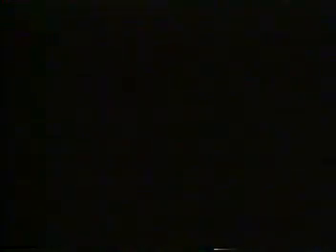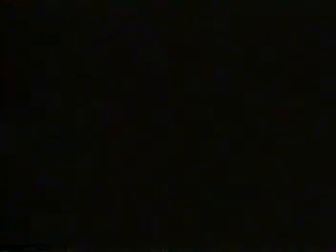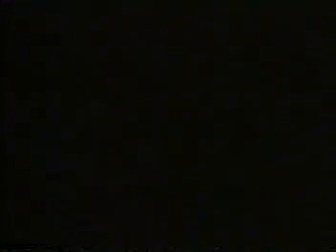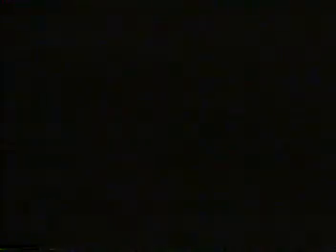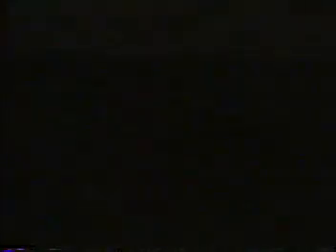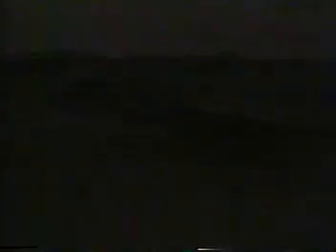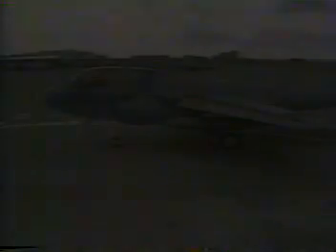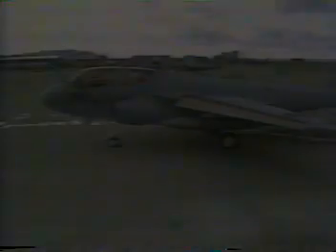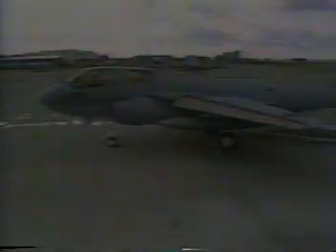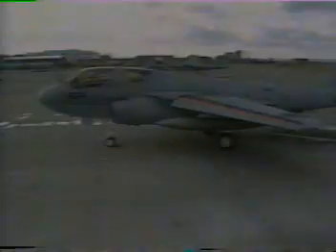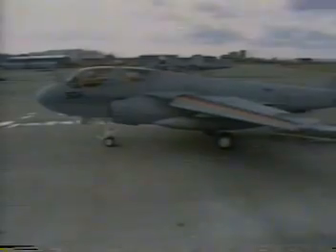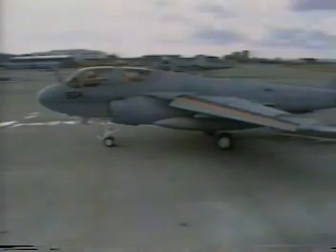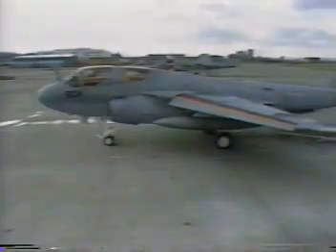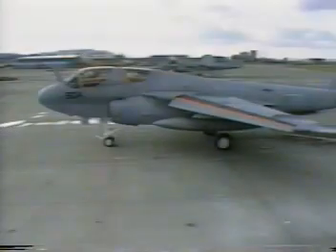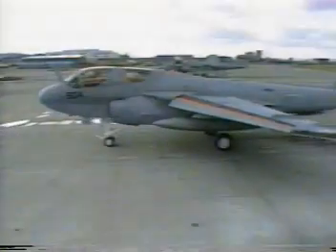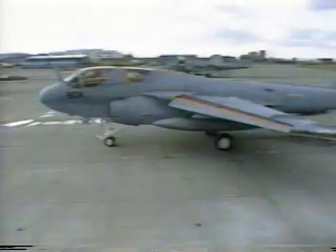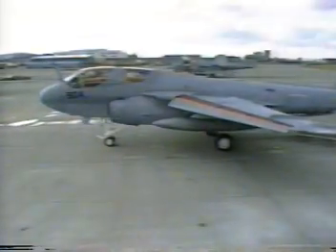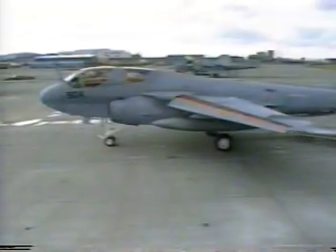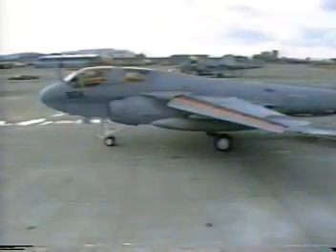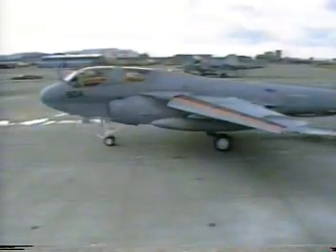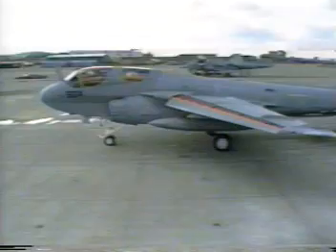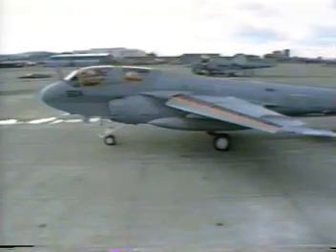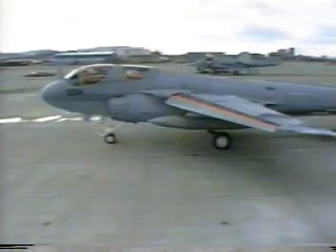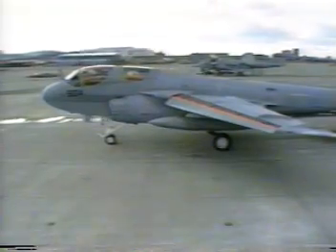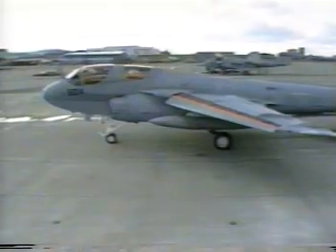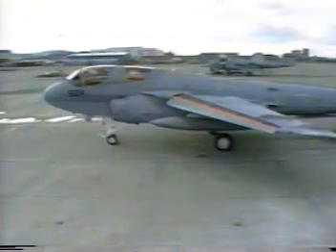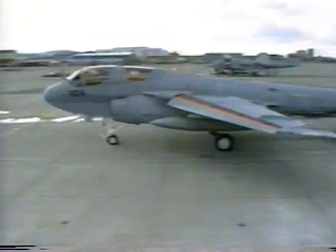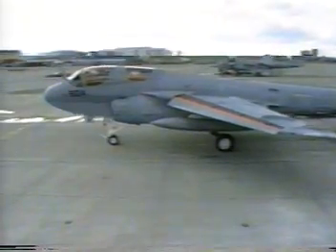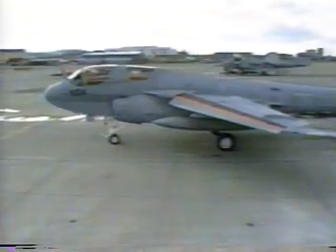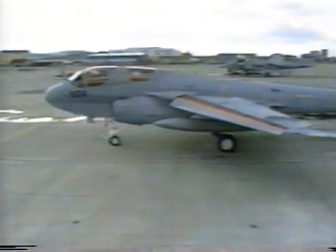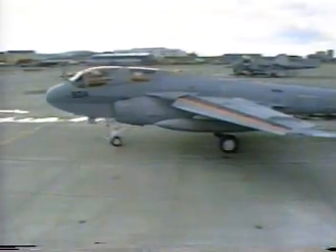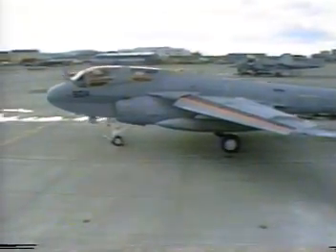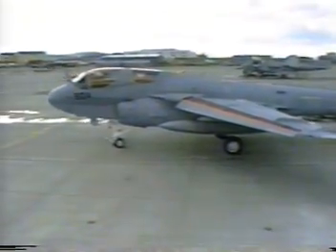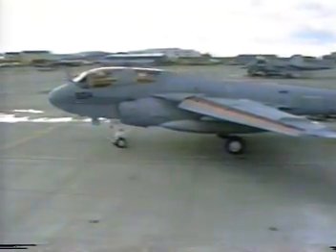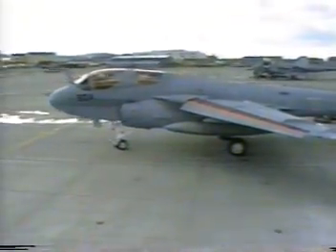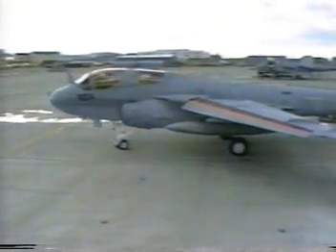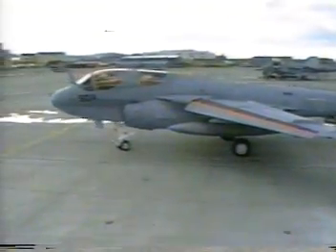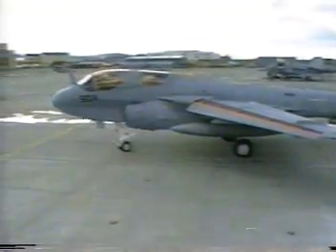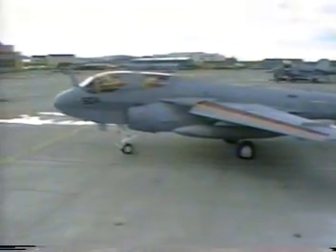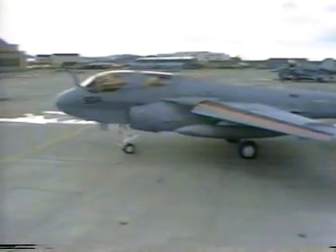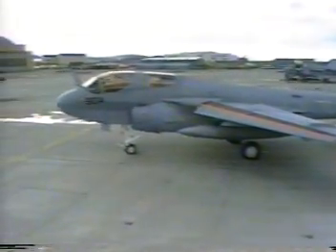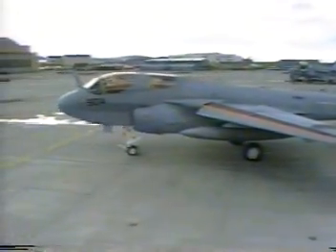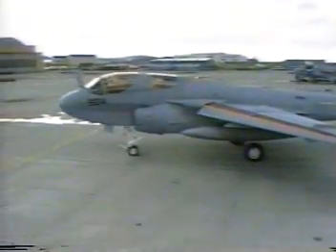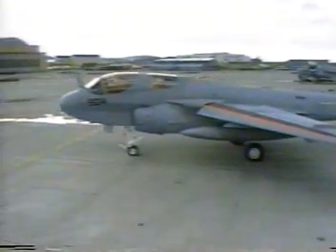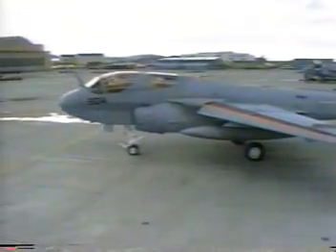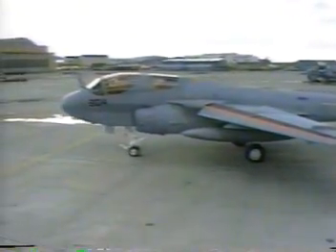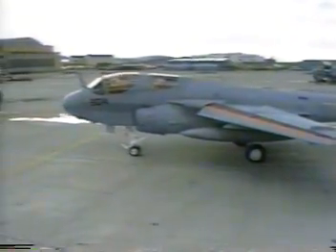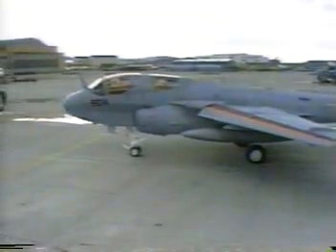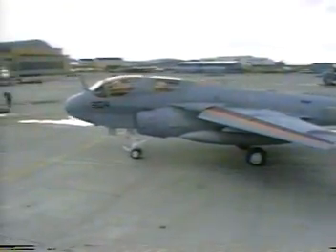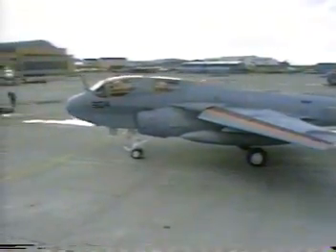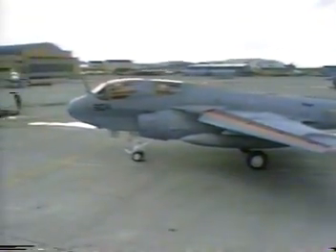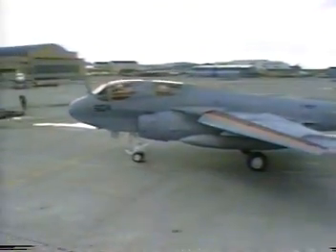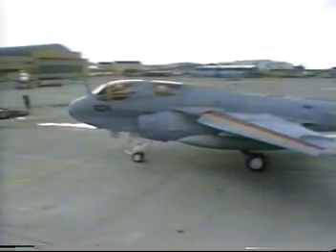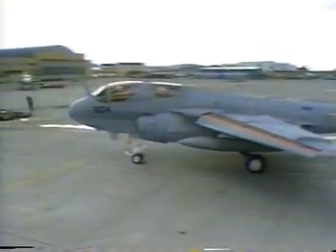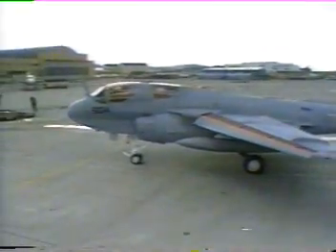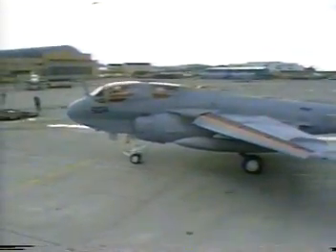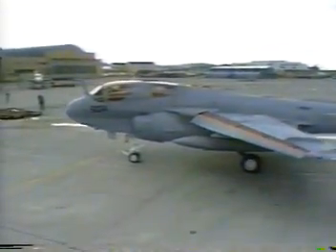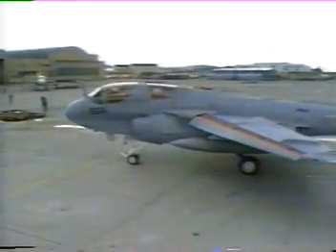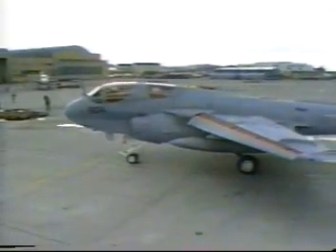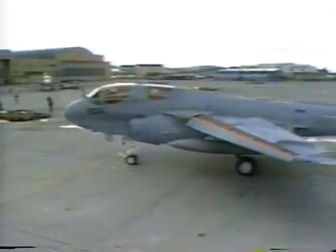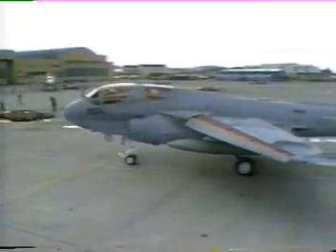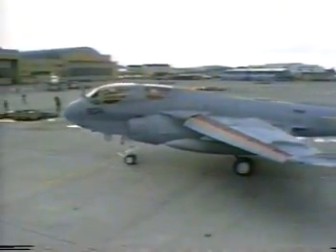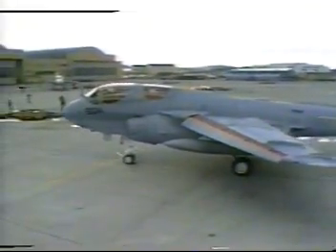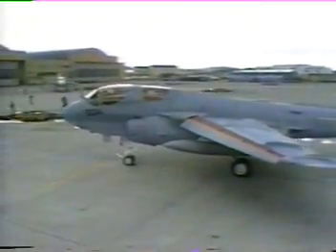Review your student guide and when ready, ask the learning center instructor for the ejection system test.